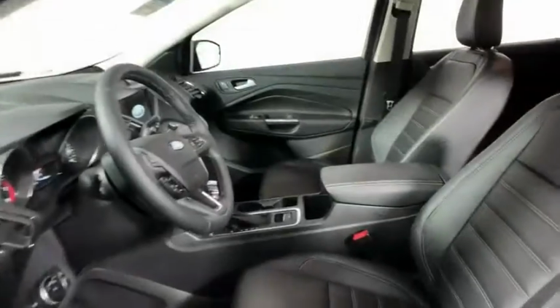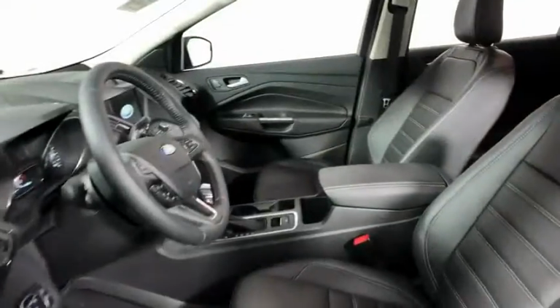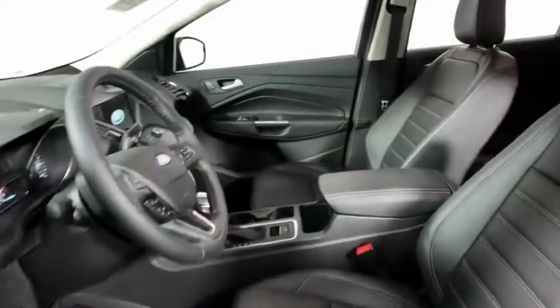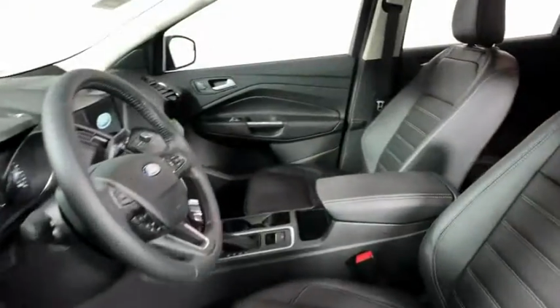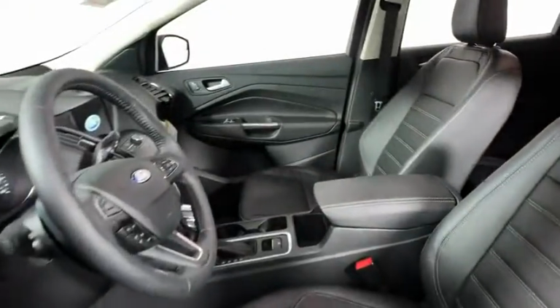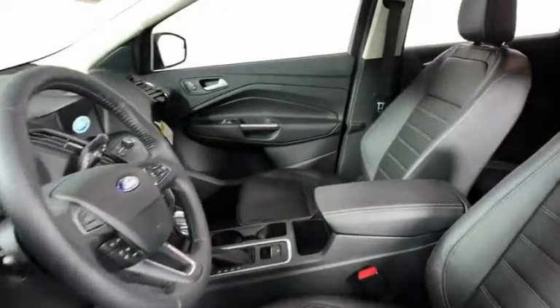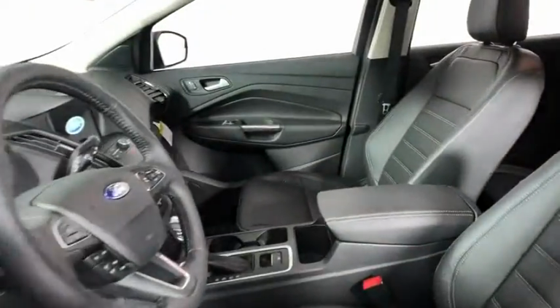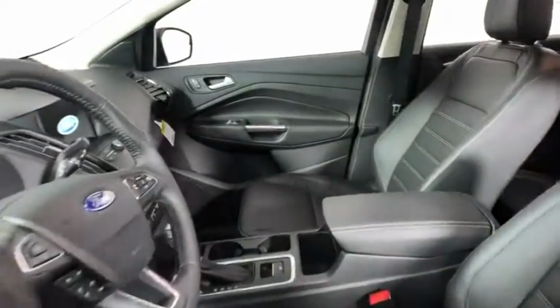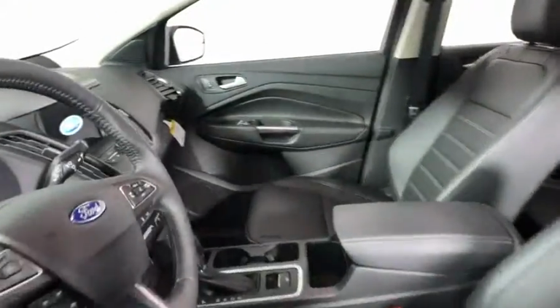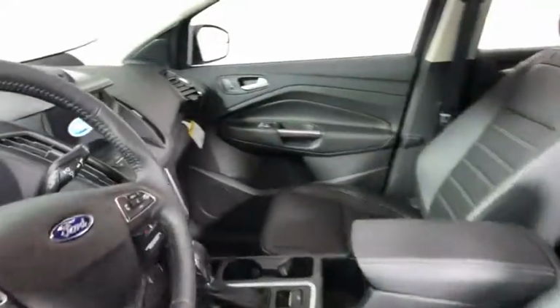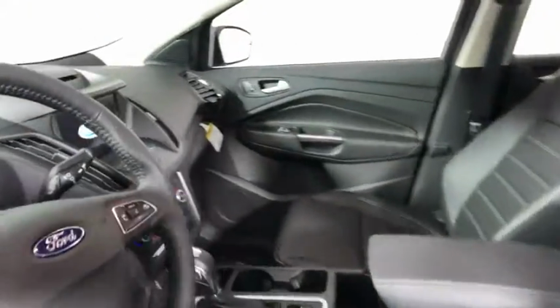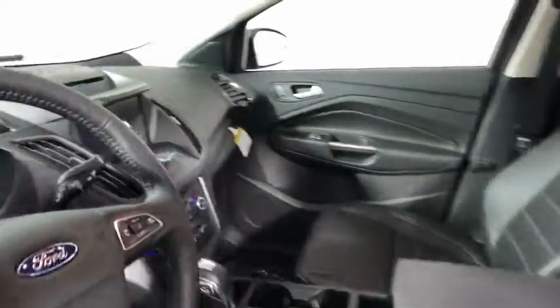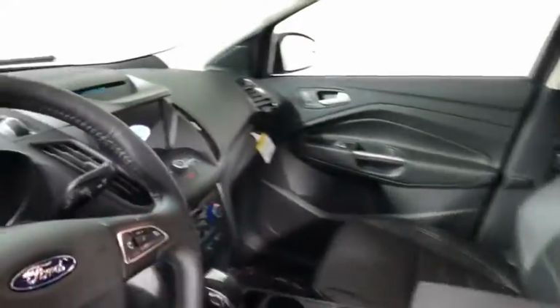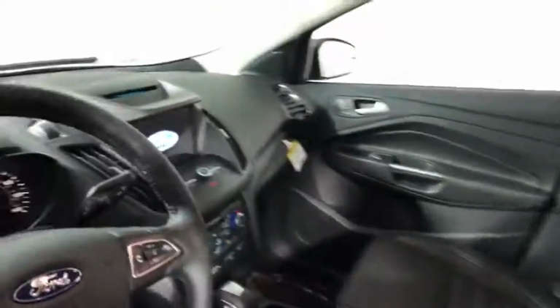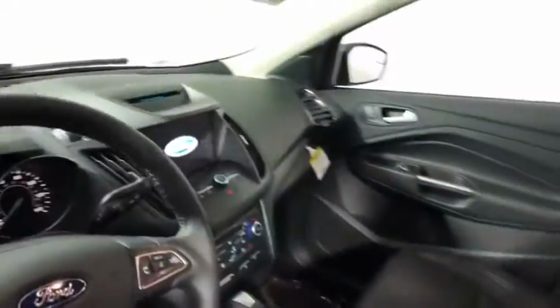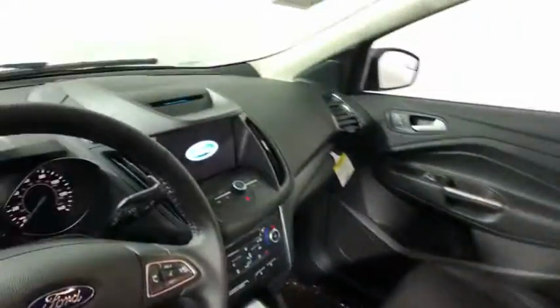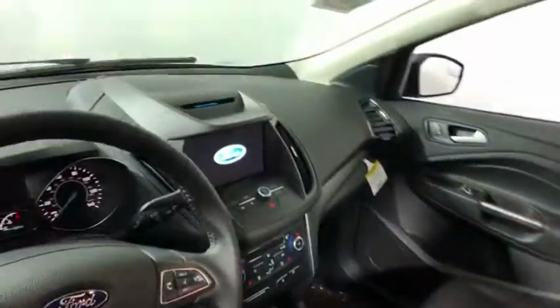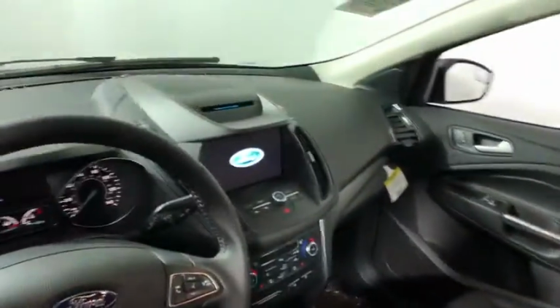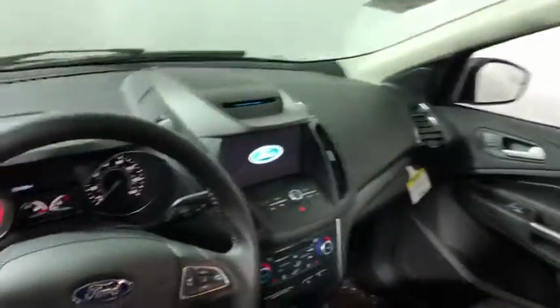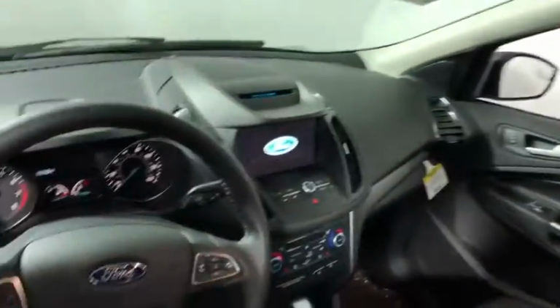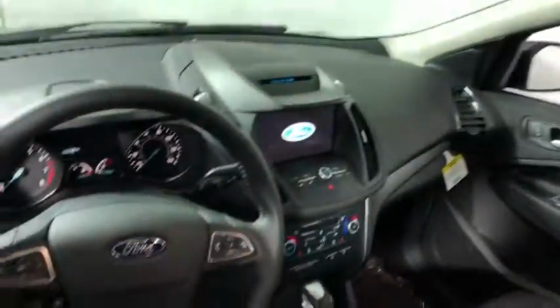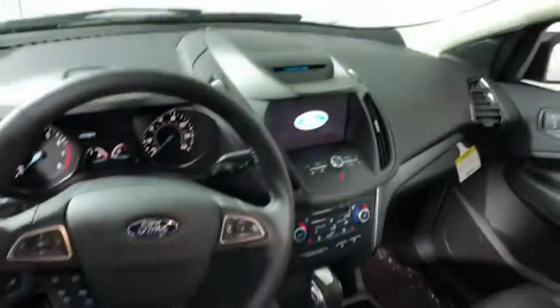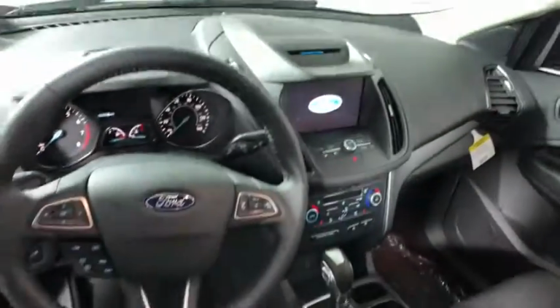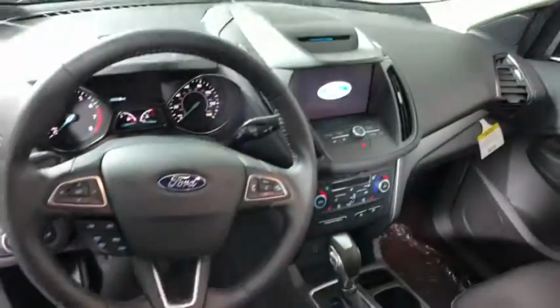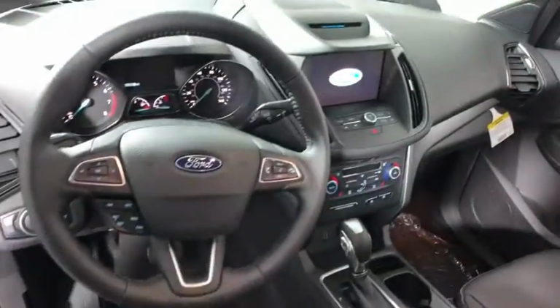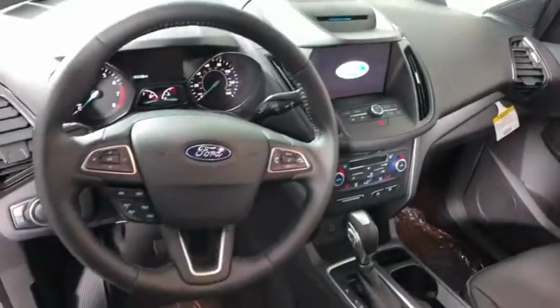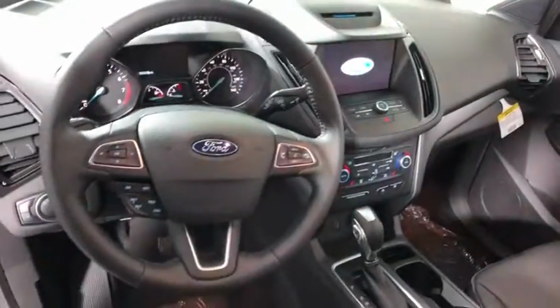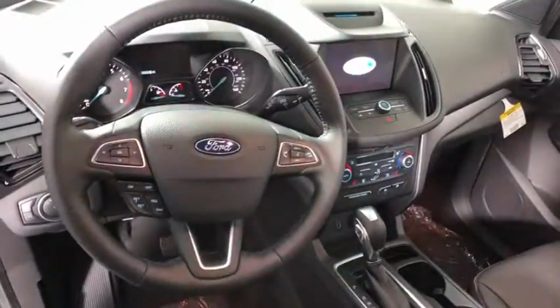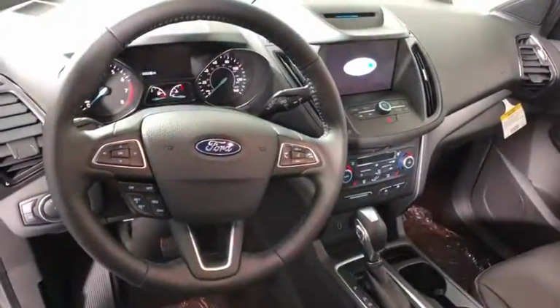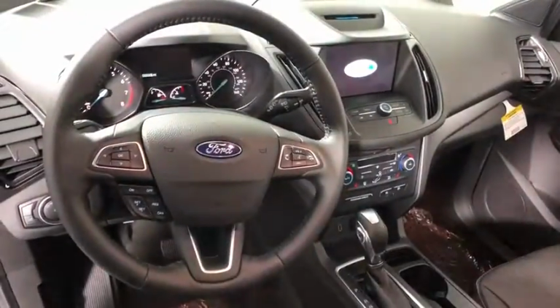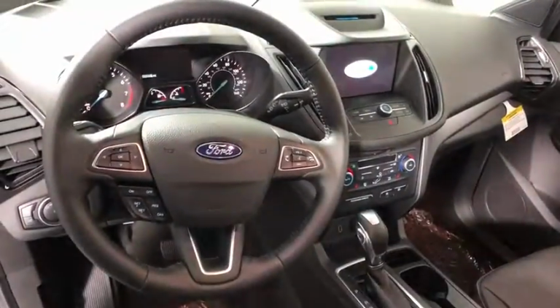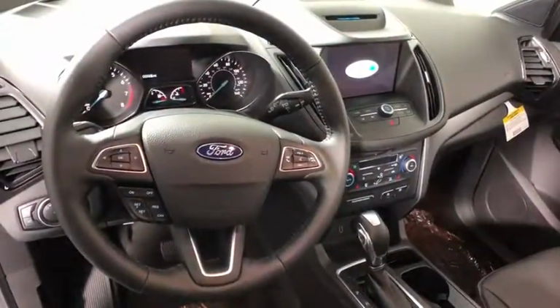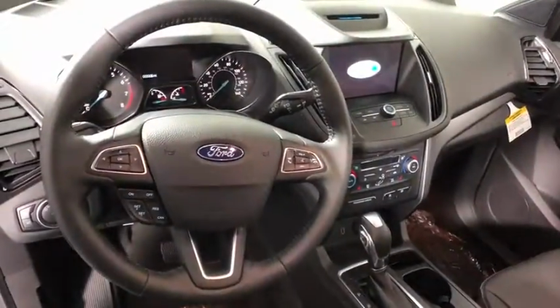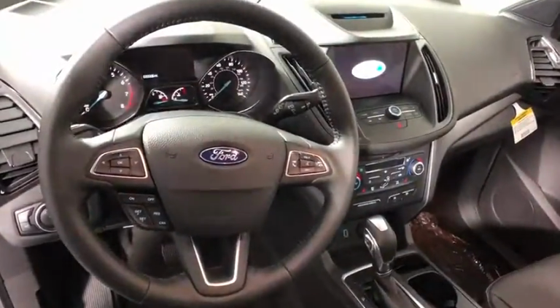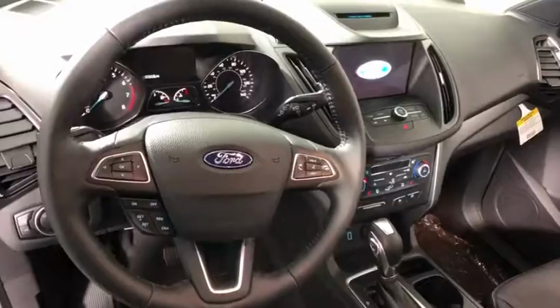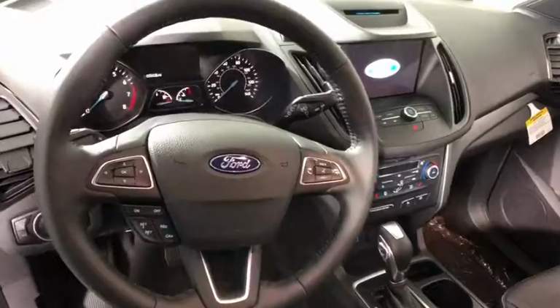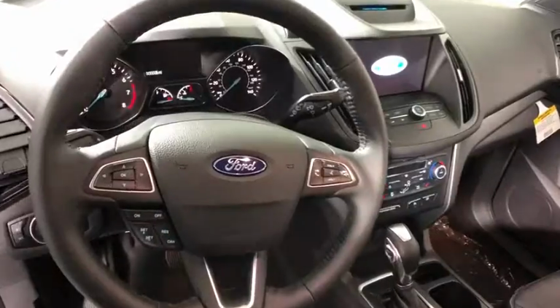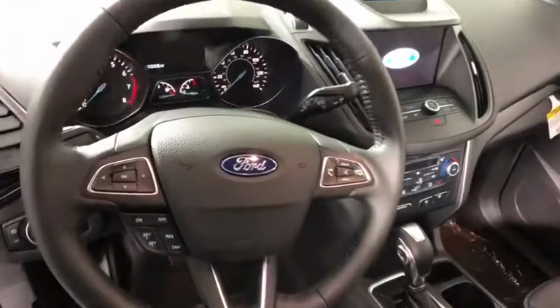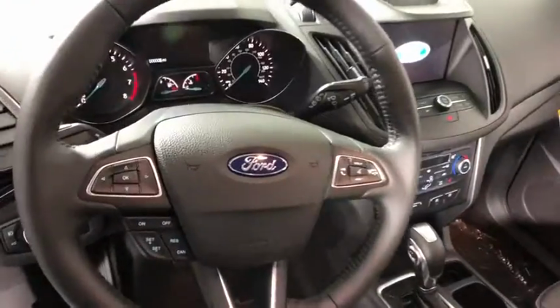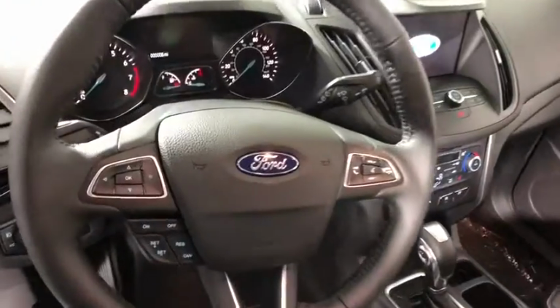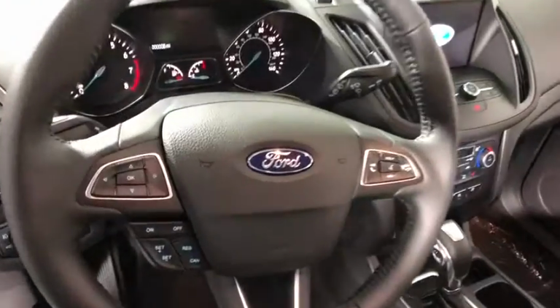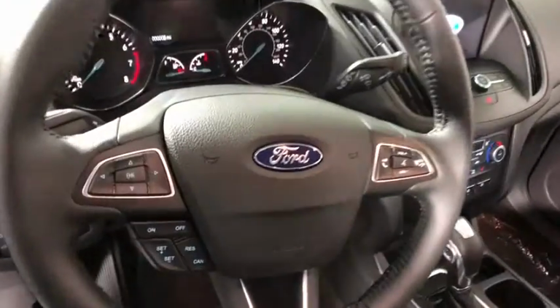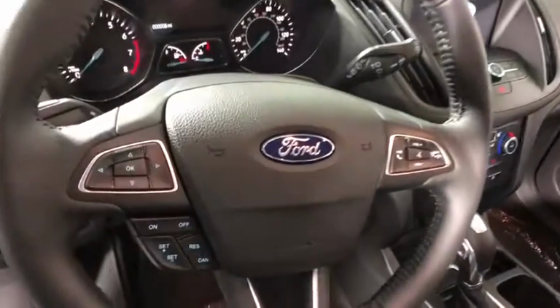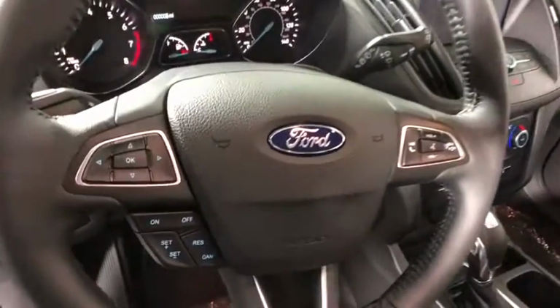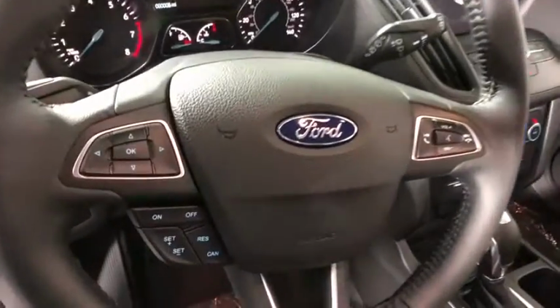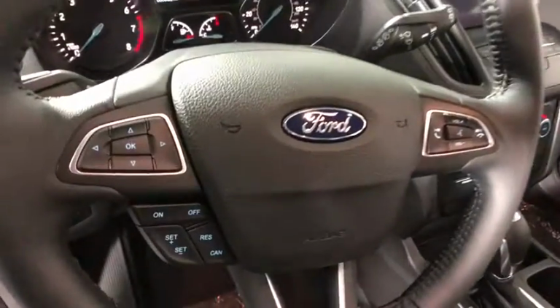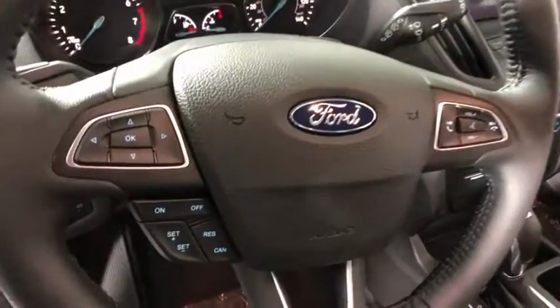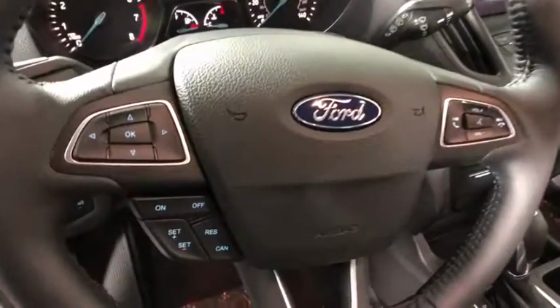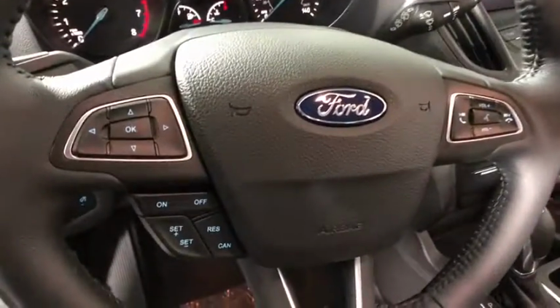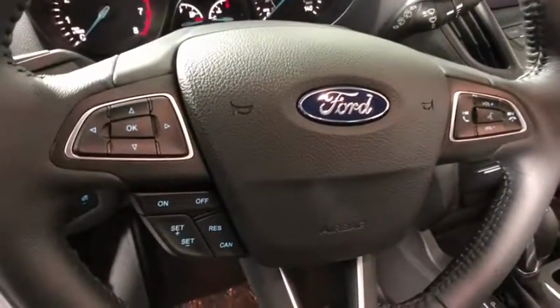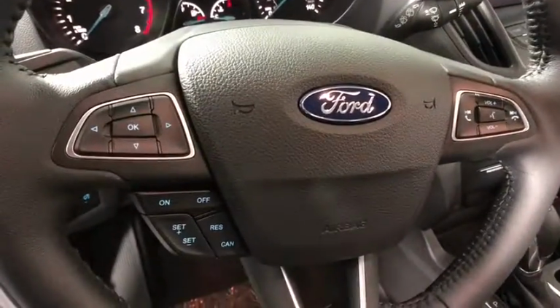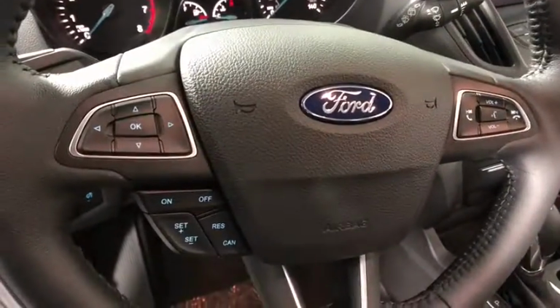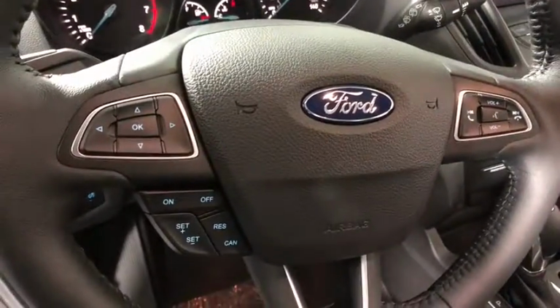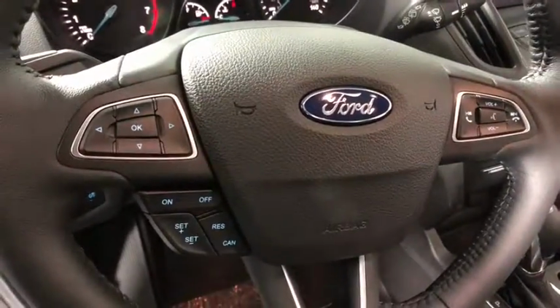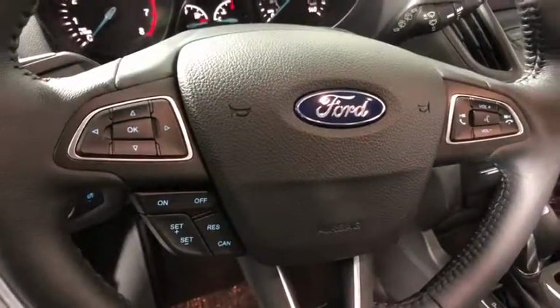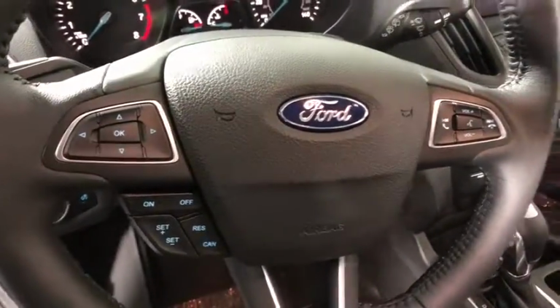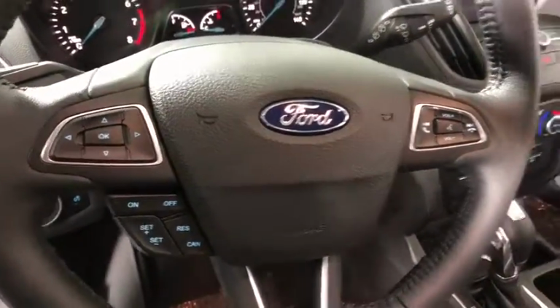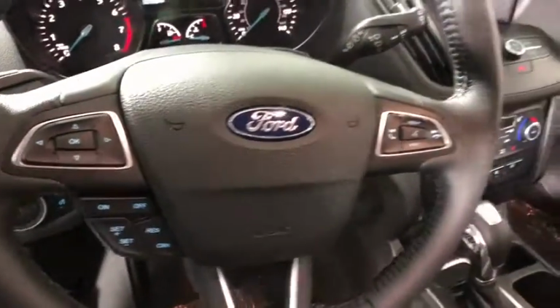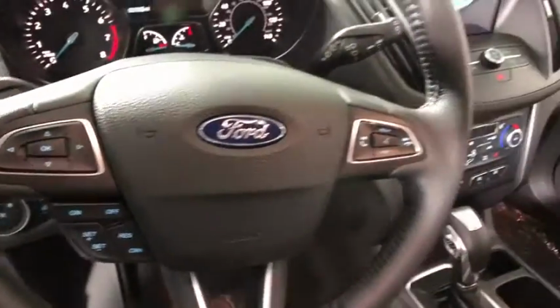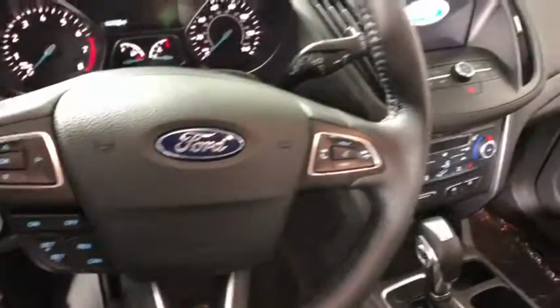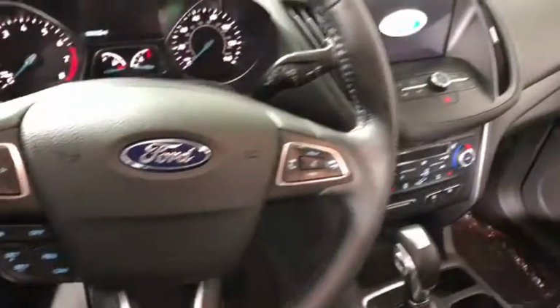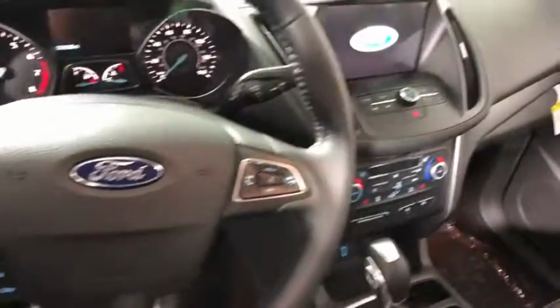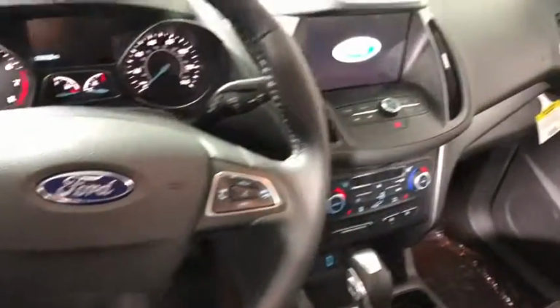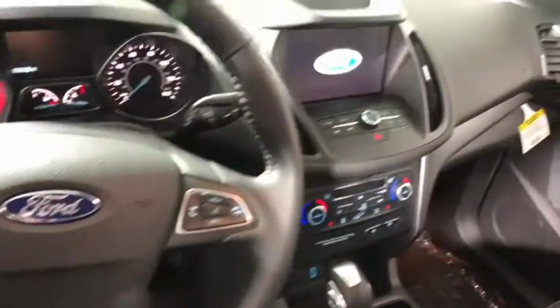This vehicle has less than 100 miles. Here are some of this vehicle's great options: power liftgate, traction control.